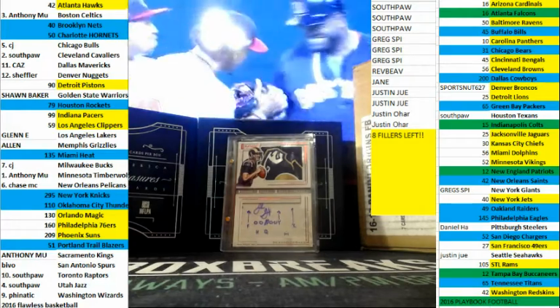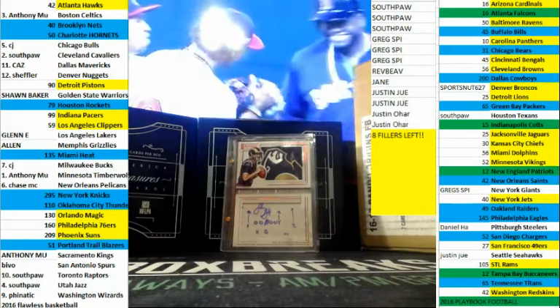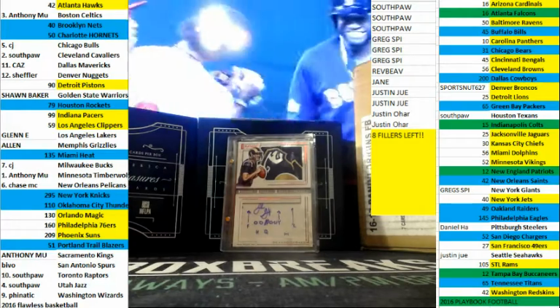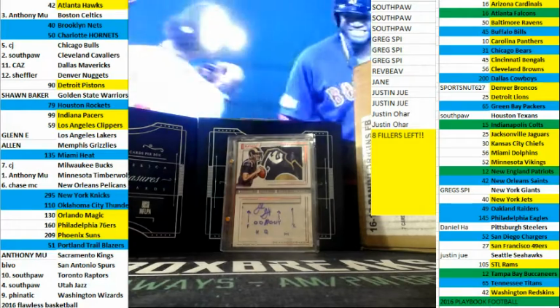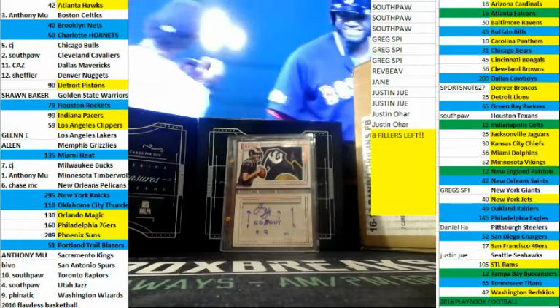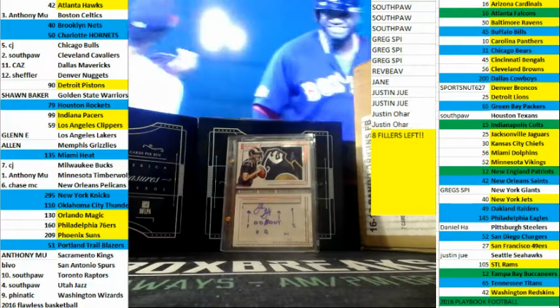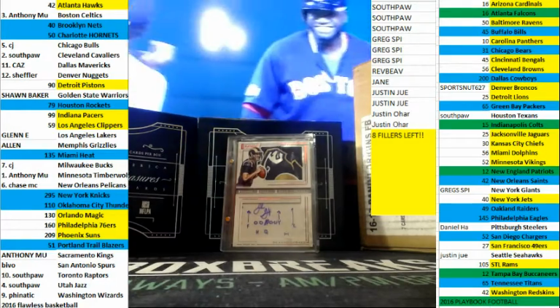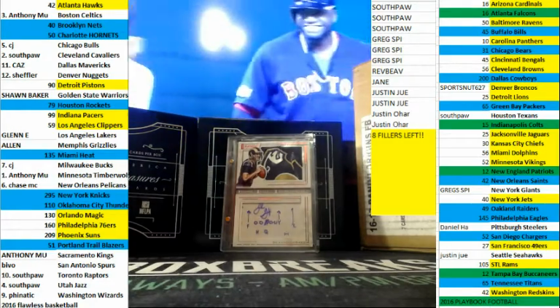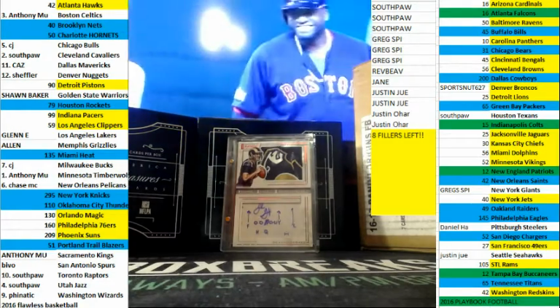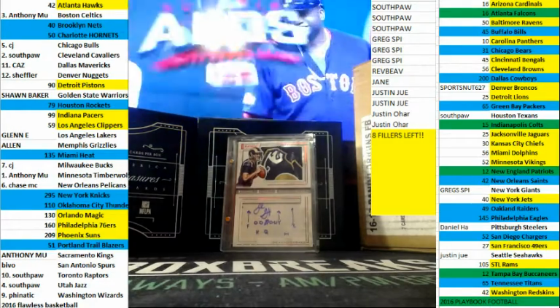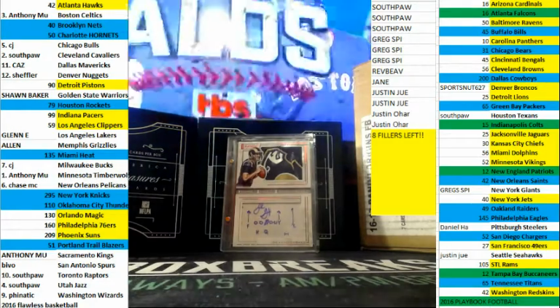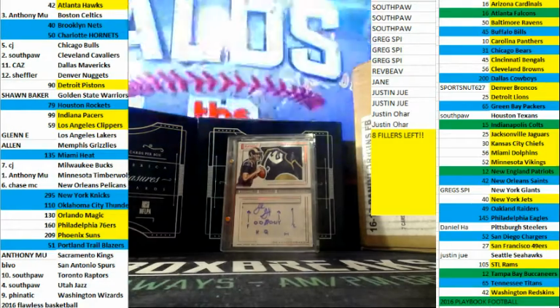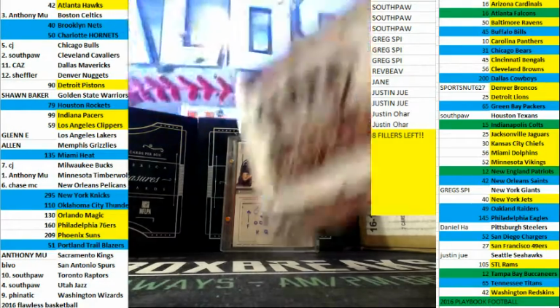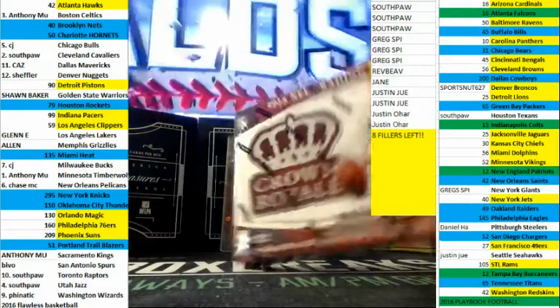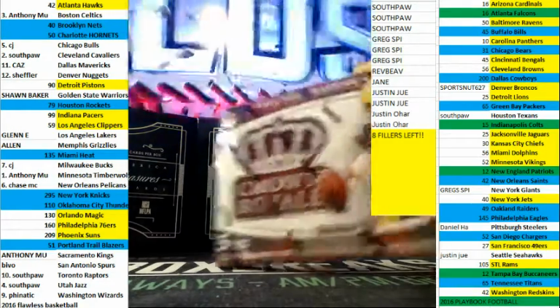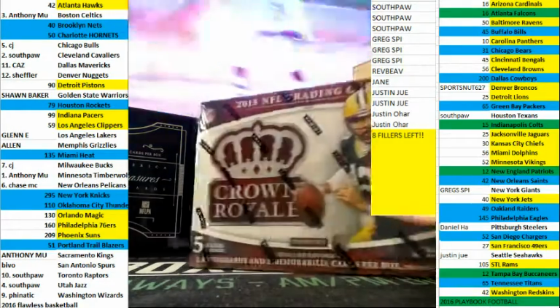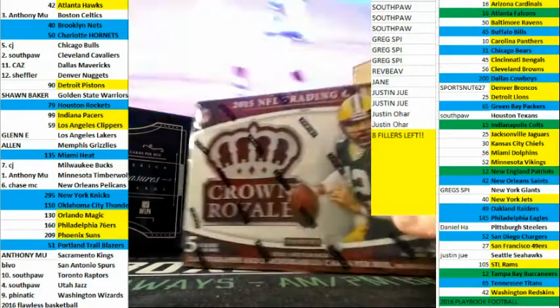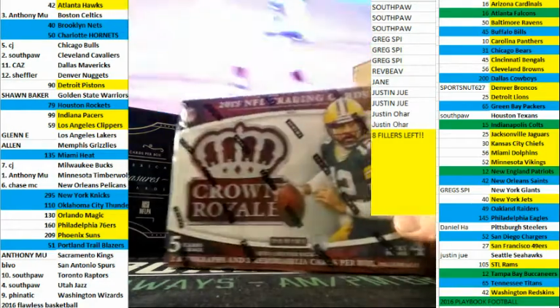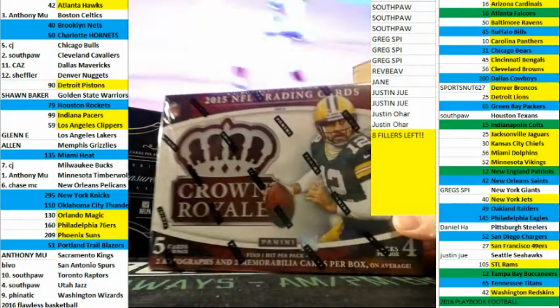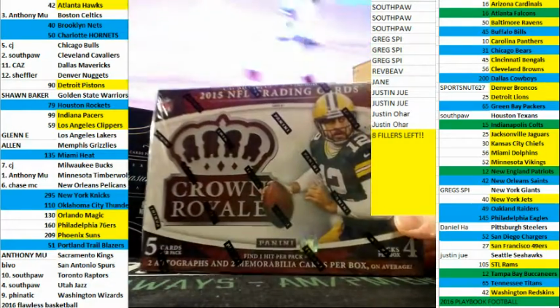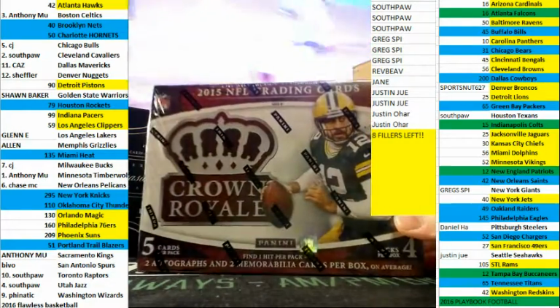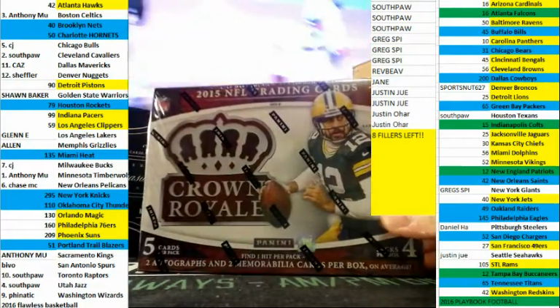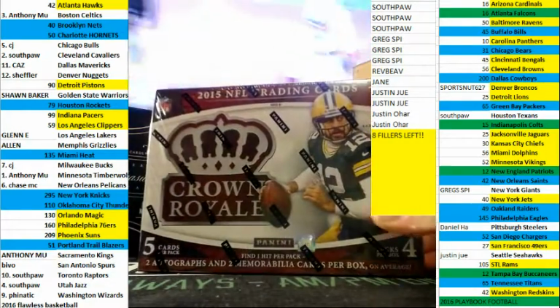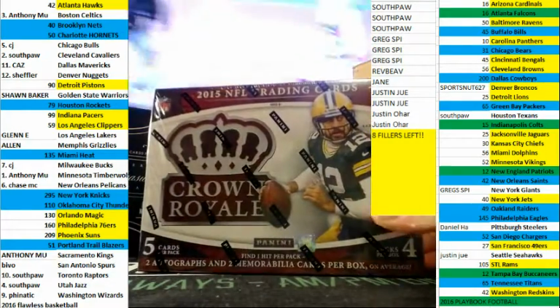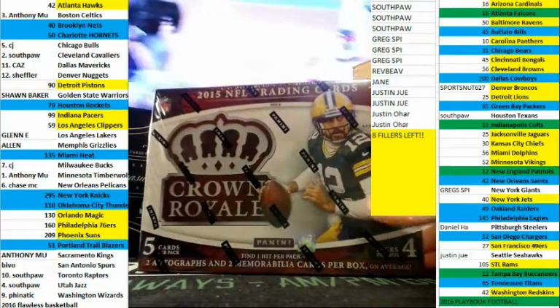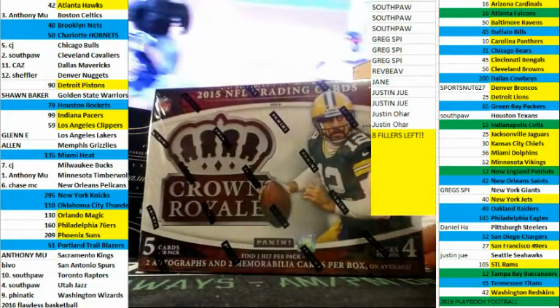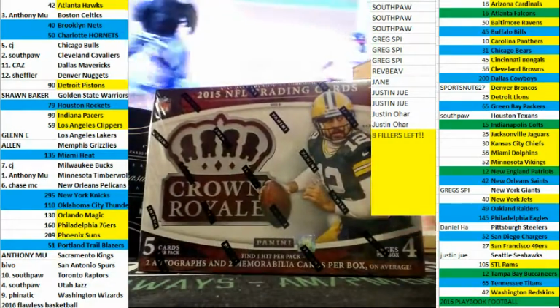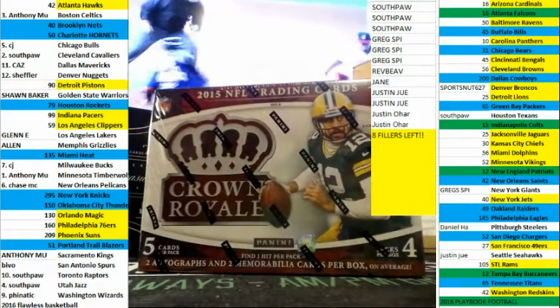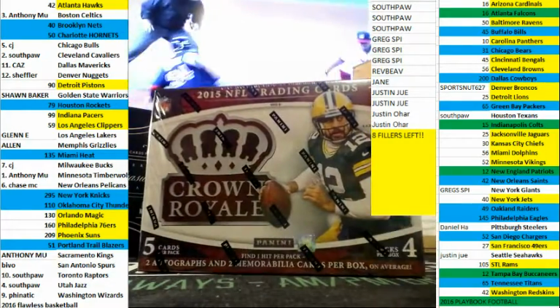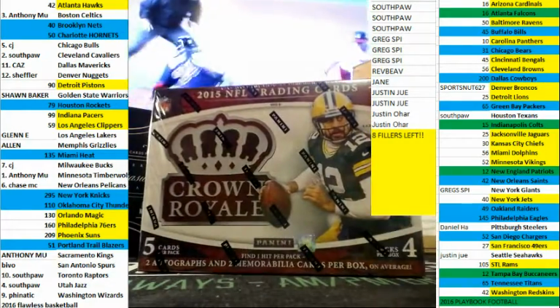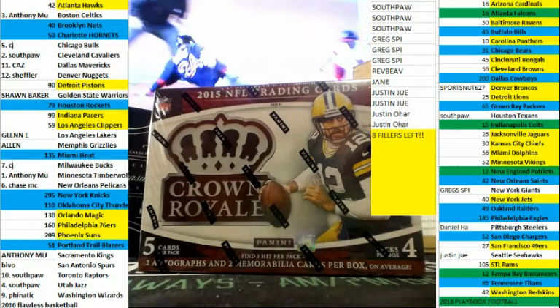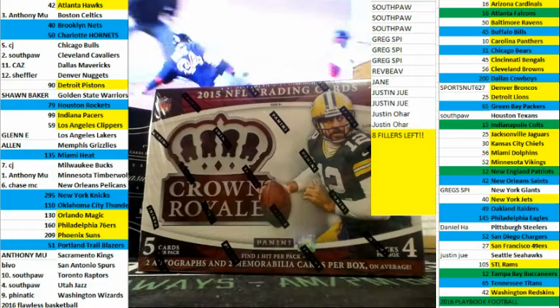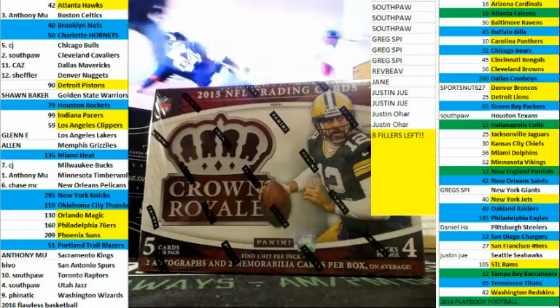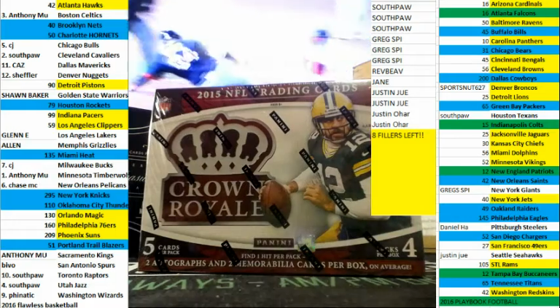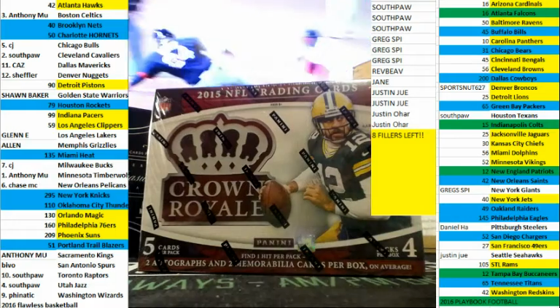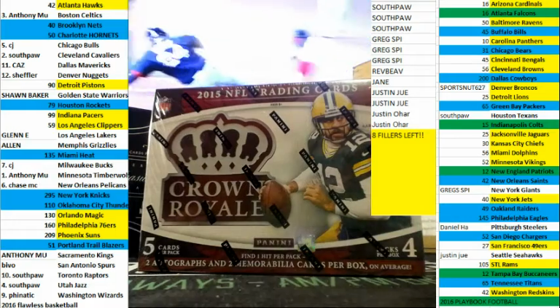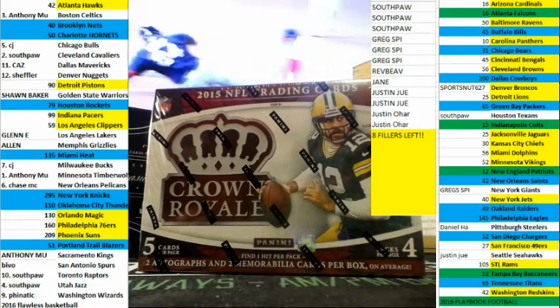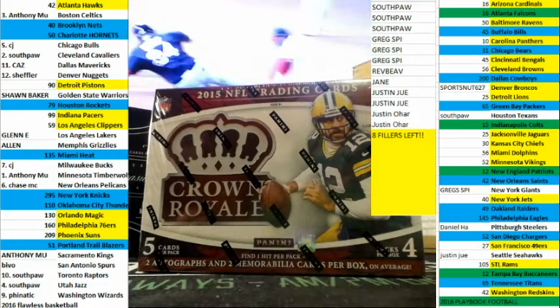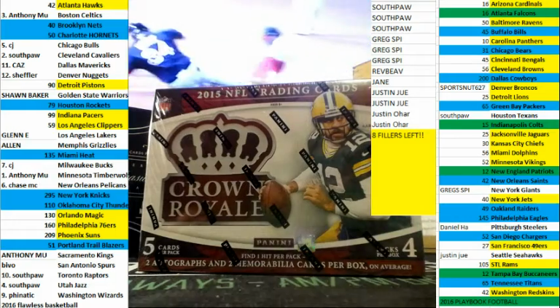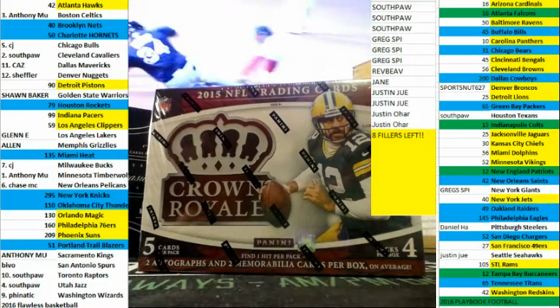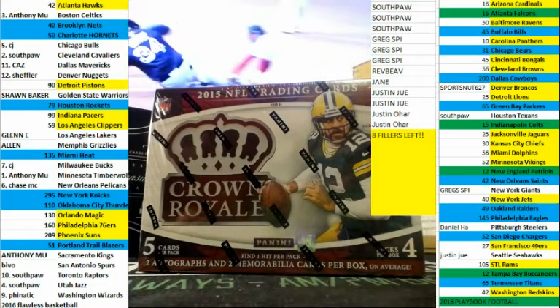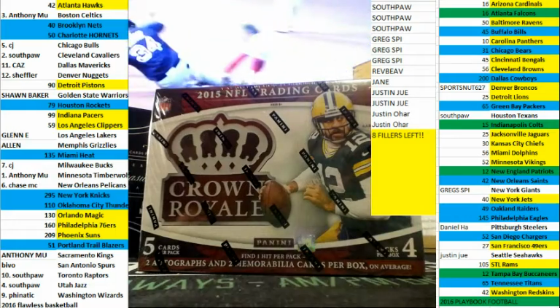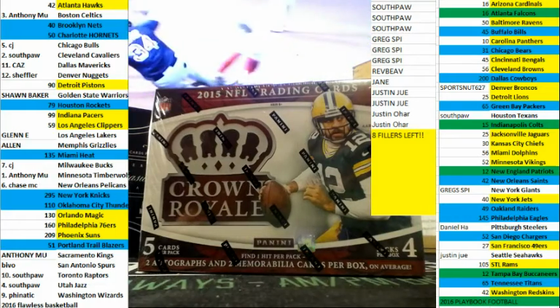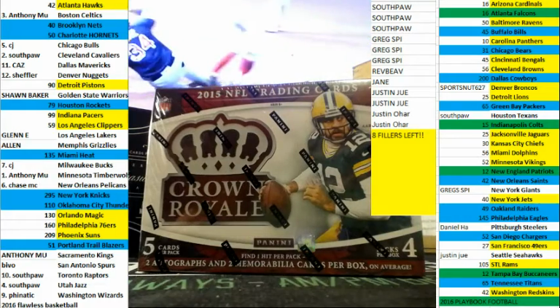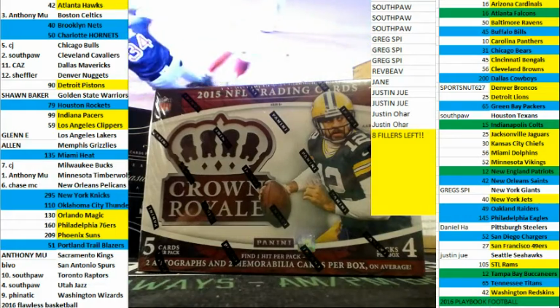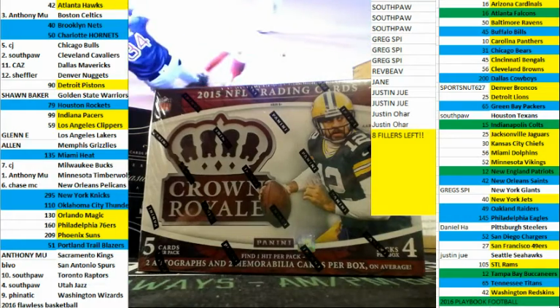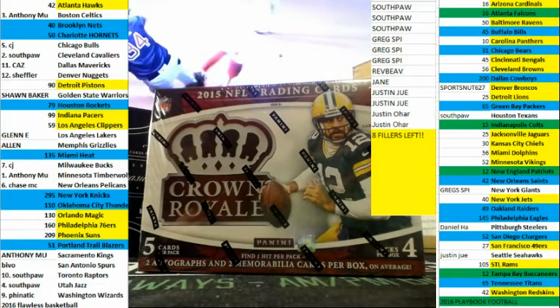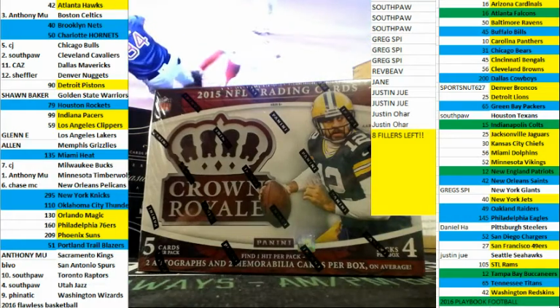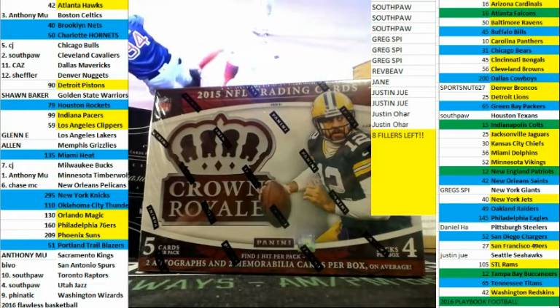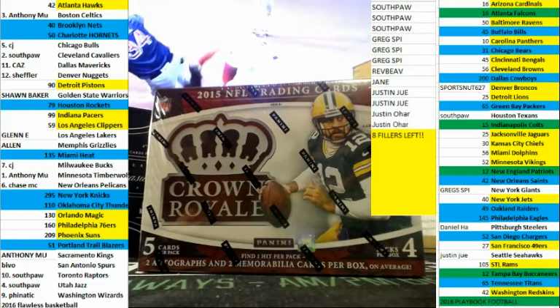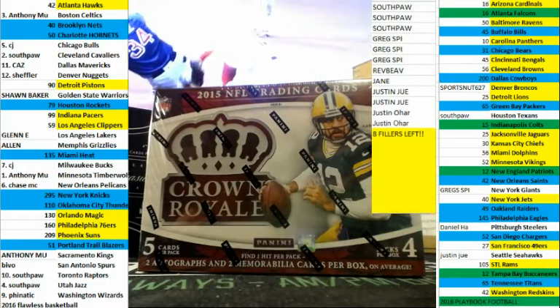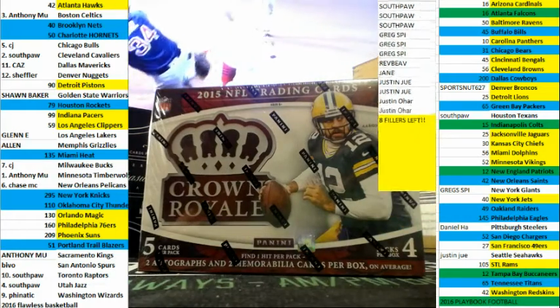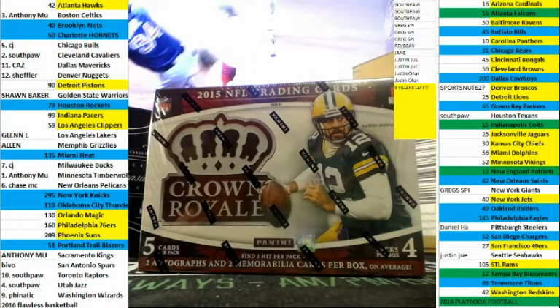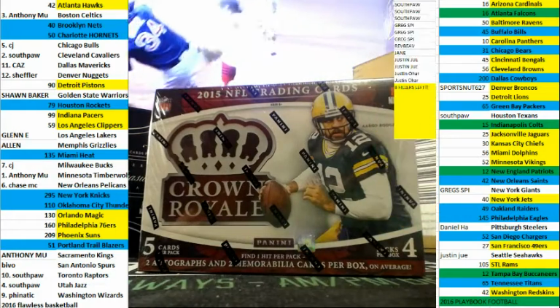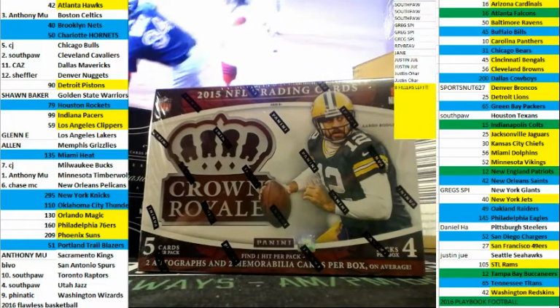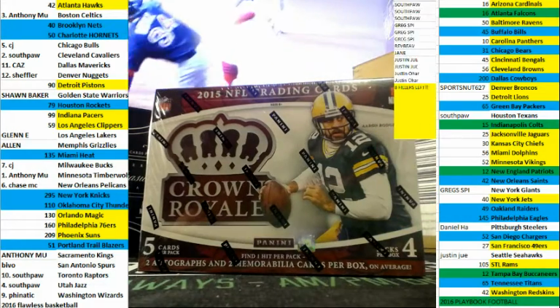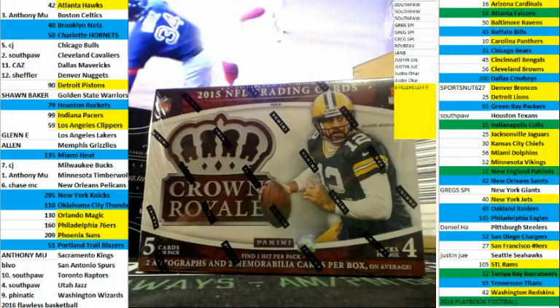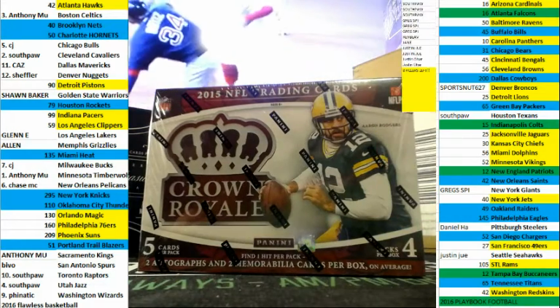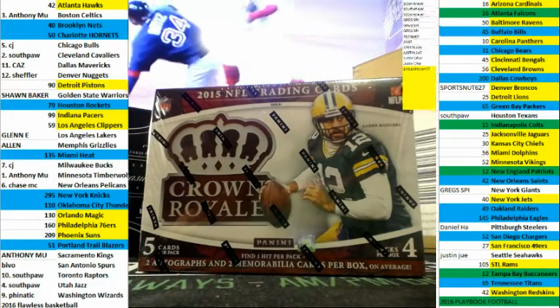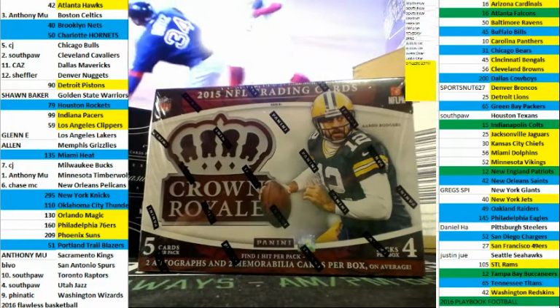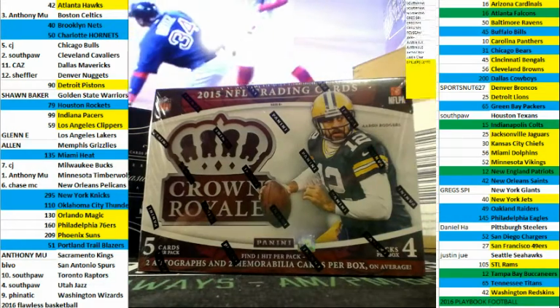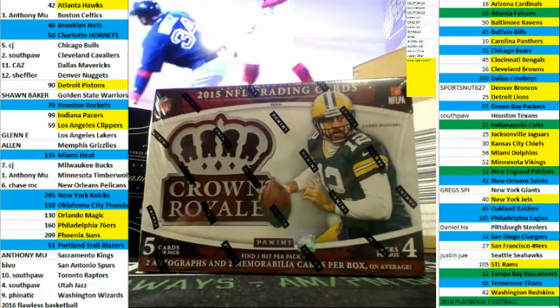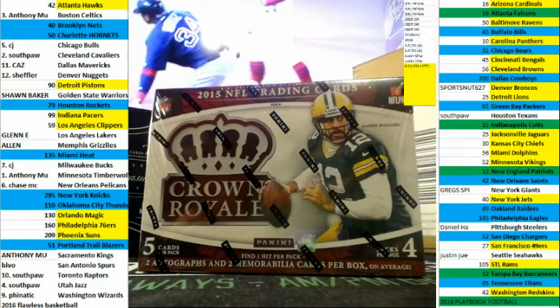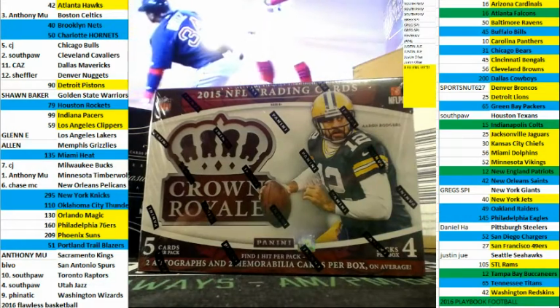Alright guys, Bill from BillsBoxBreaks.com. We're doing break number 18, eBay style, 2015 Crown Royale and a 2016 Leaf mini helmet.